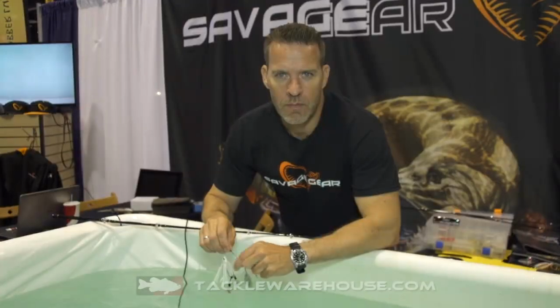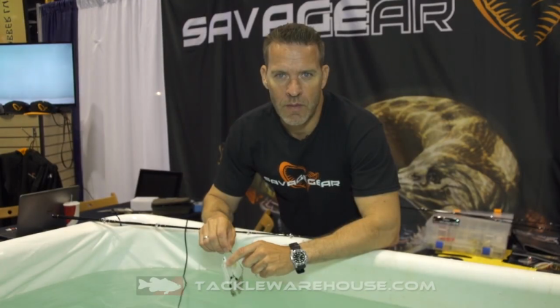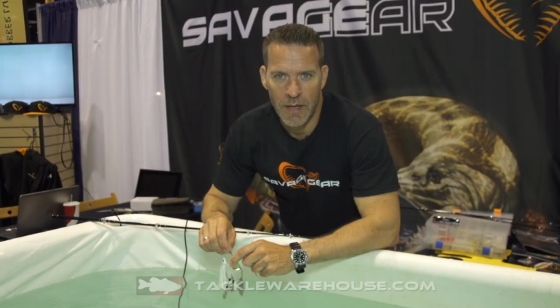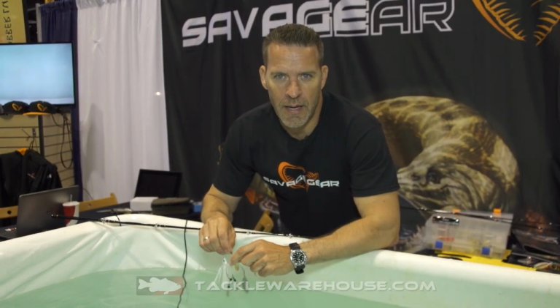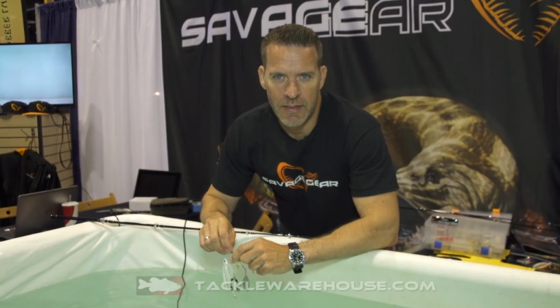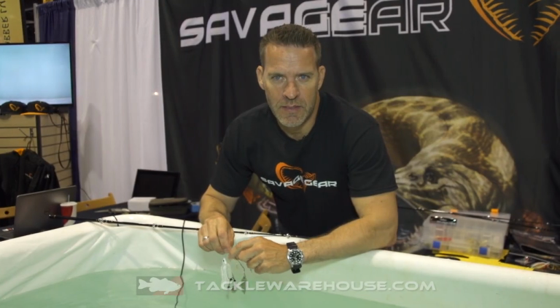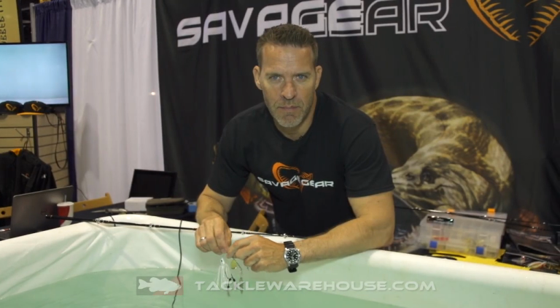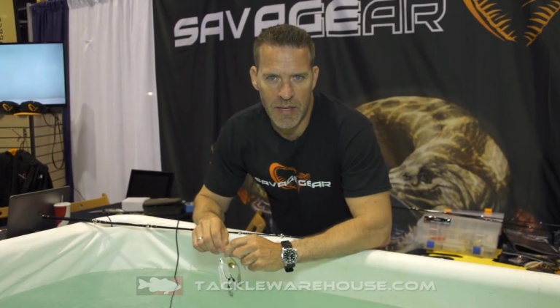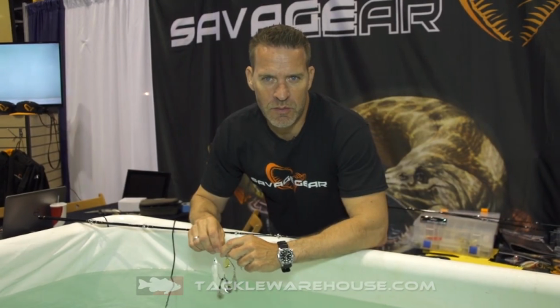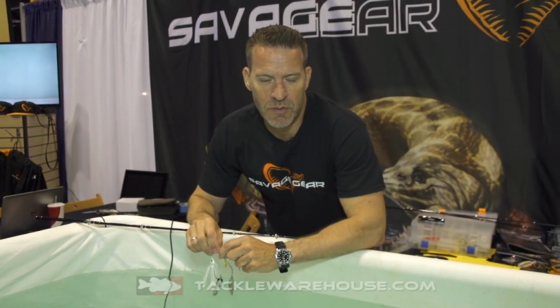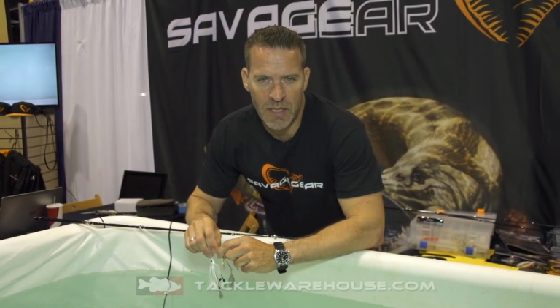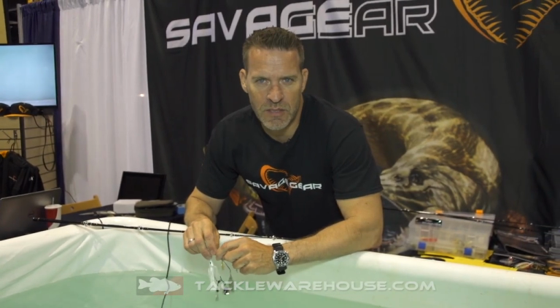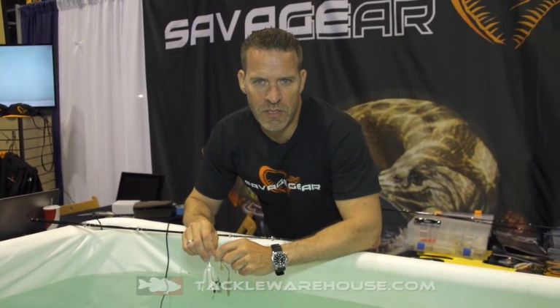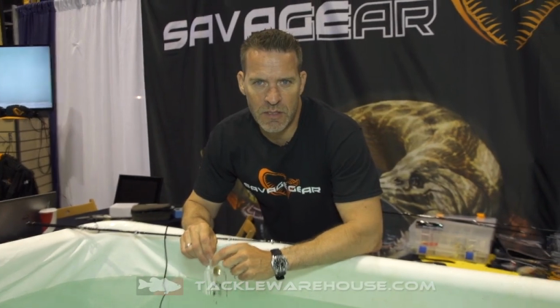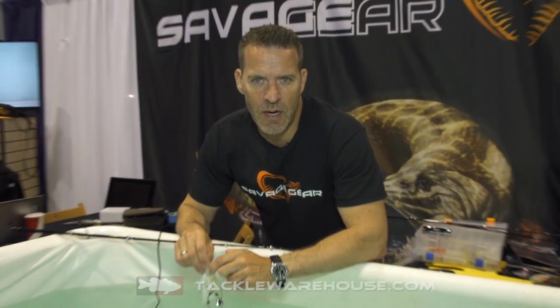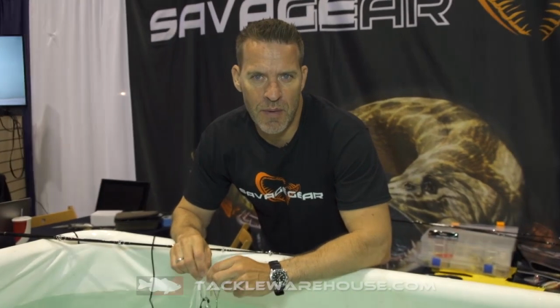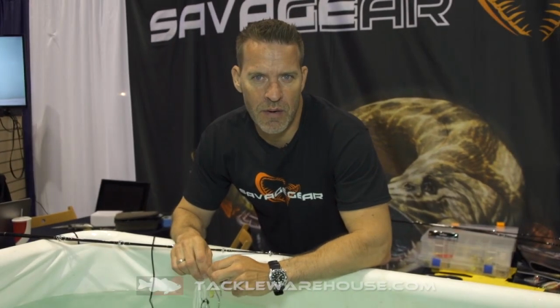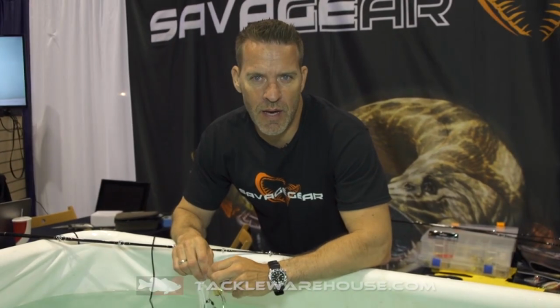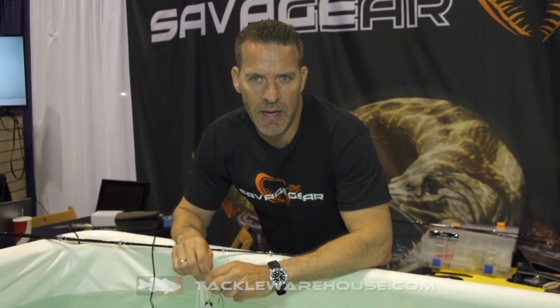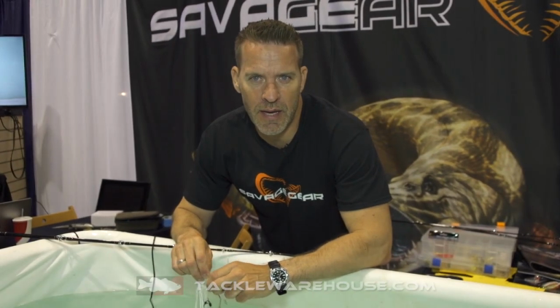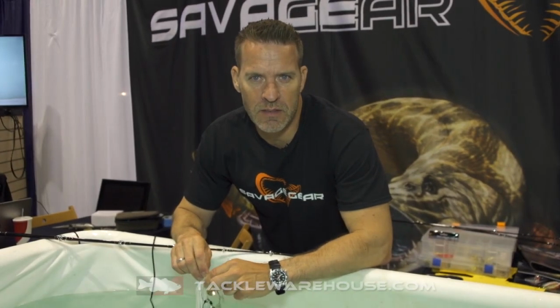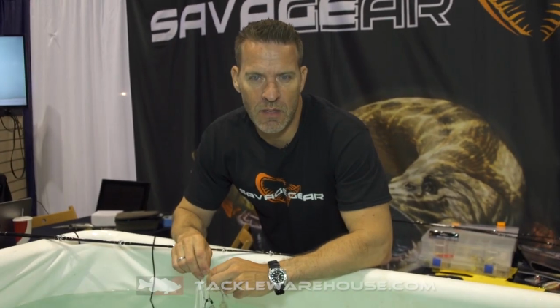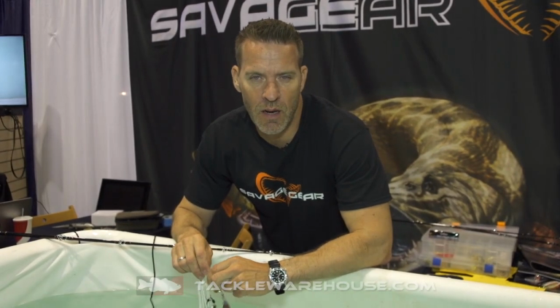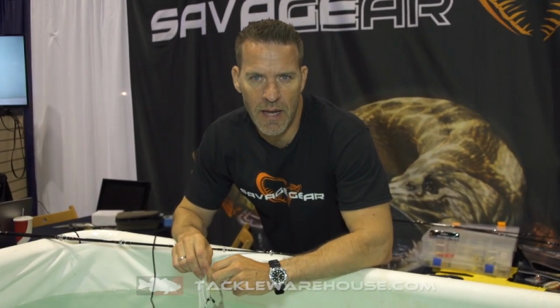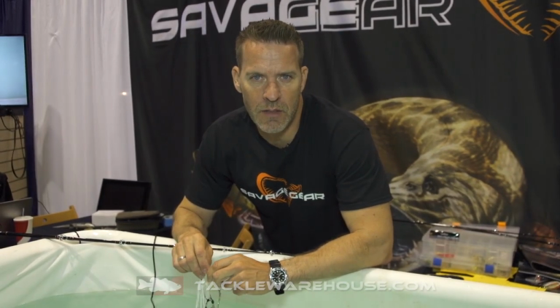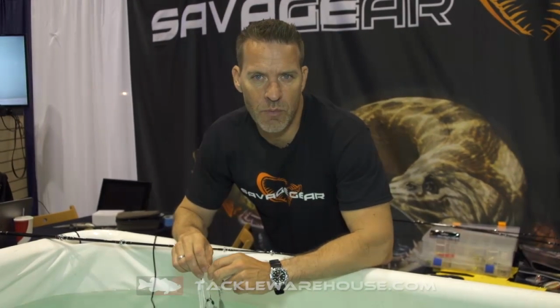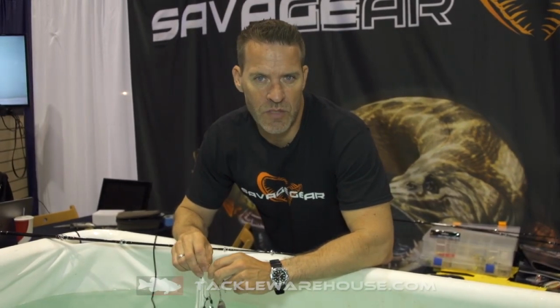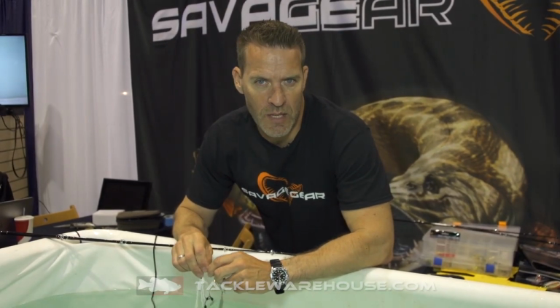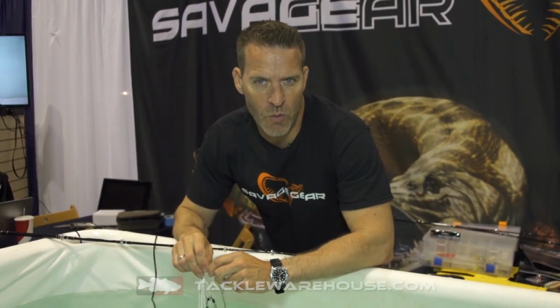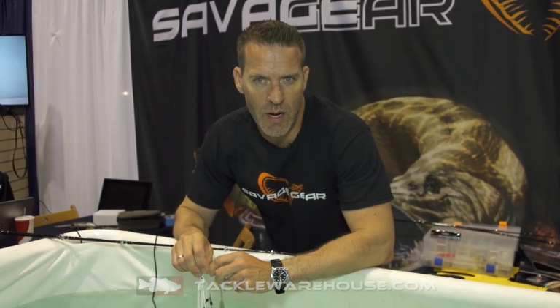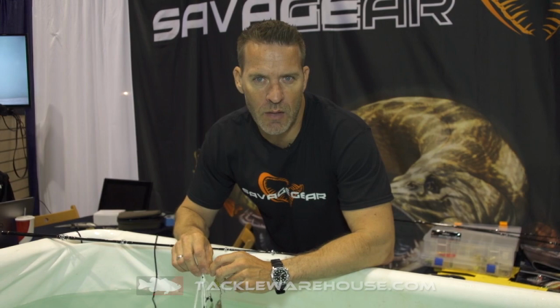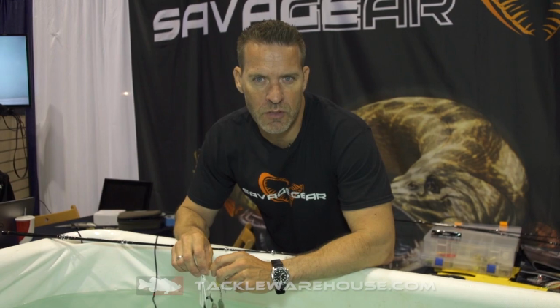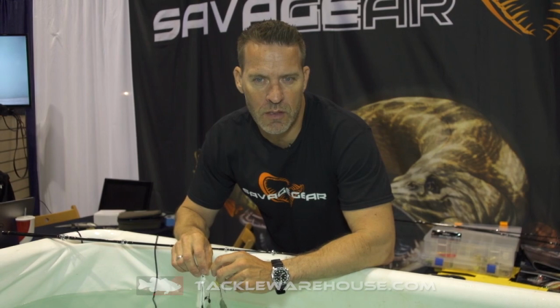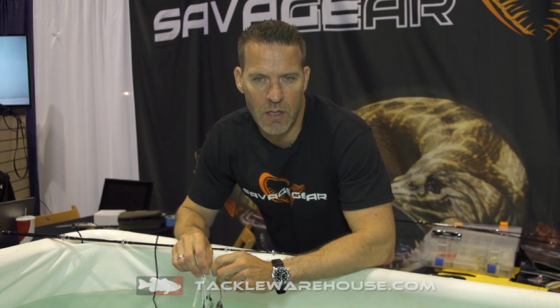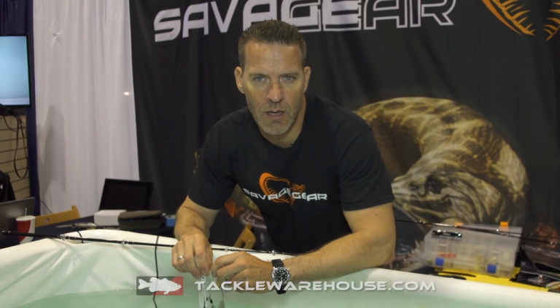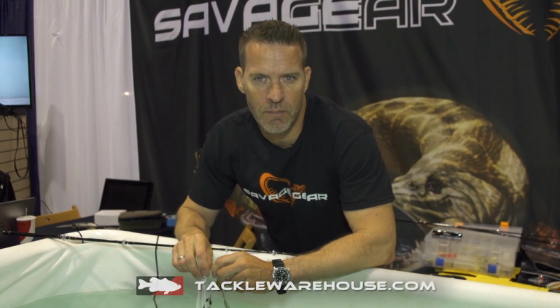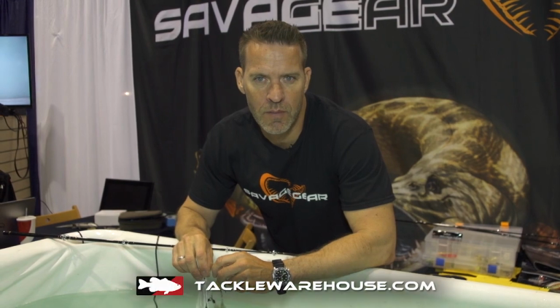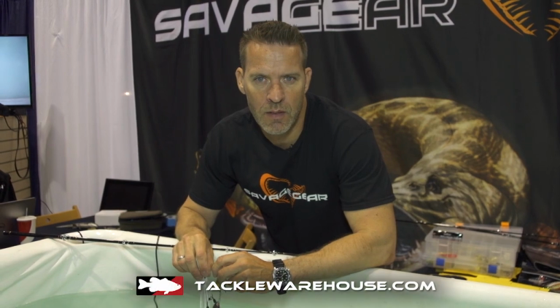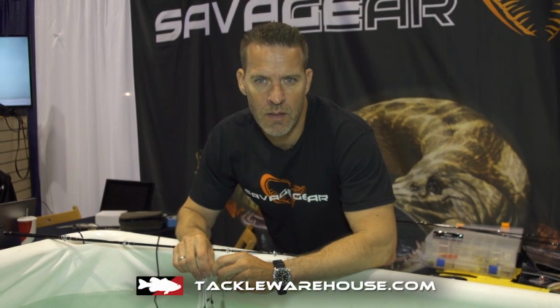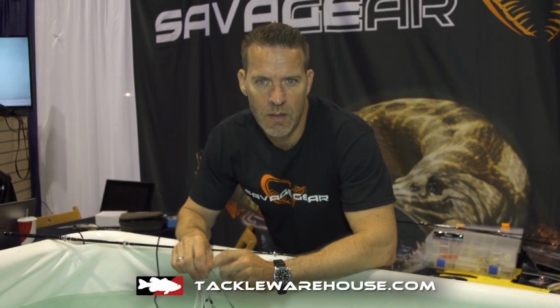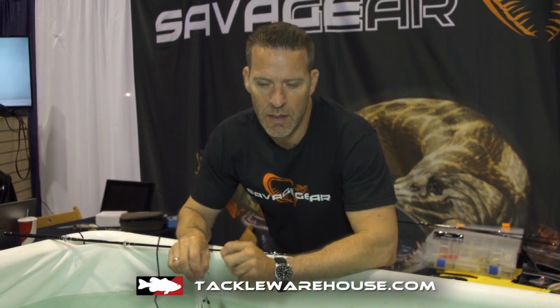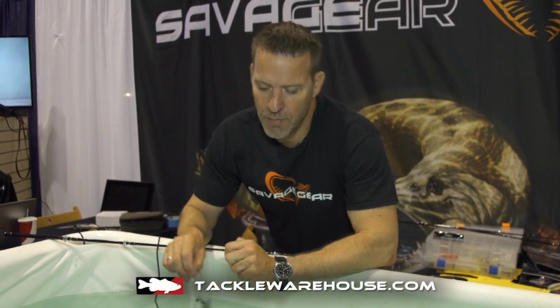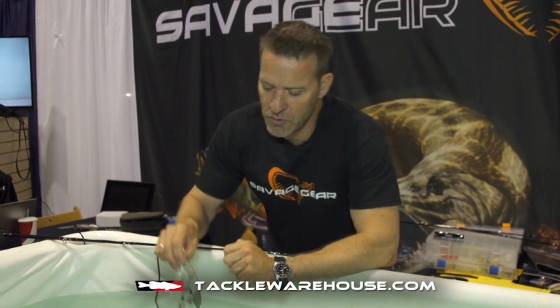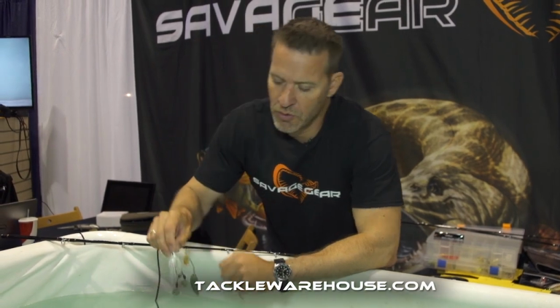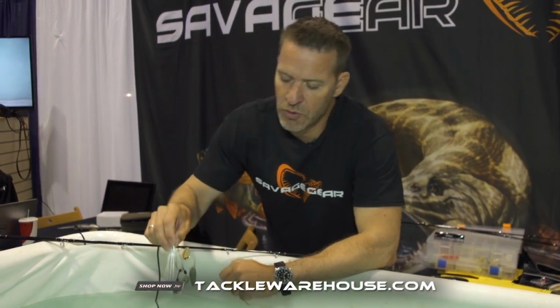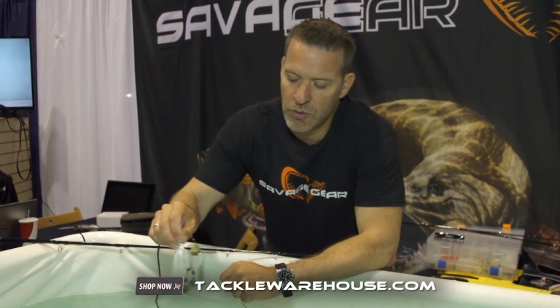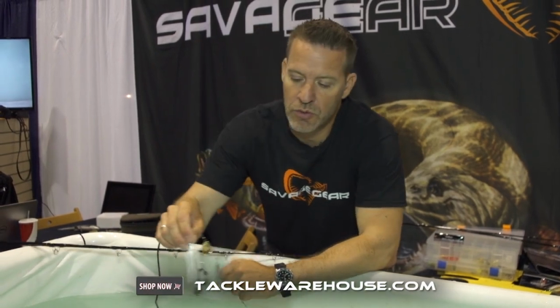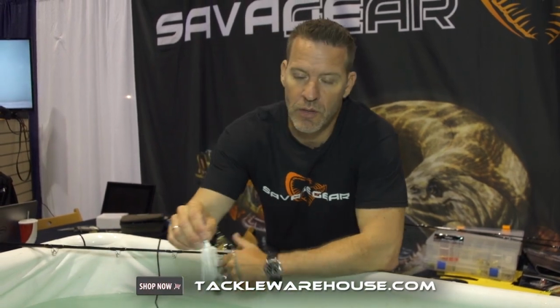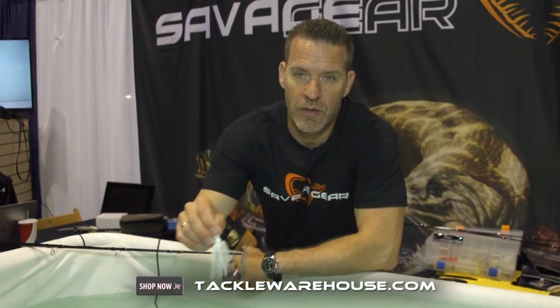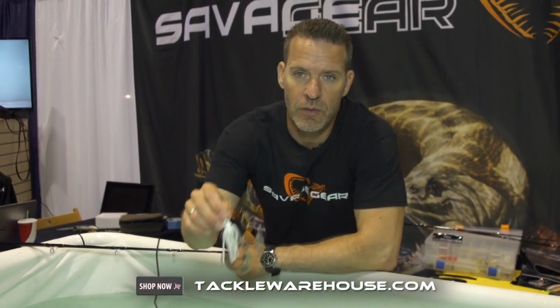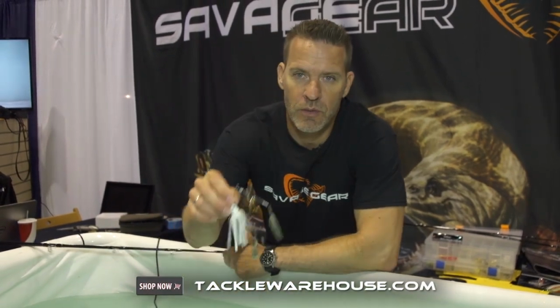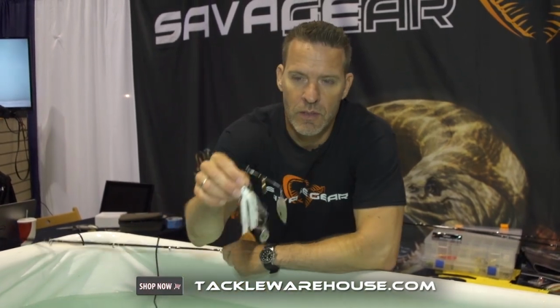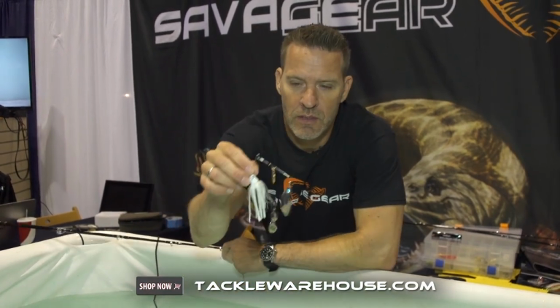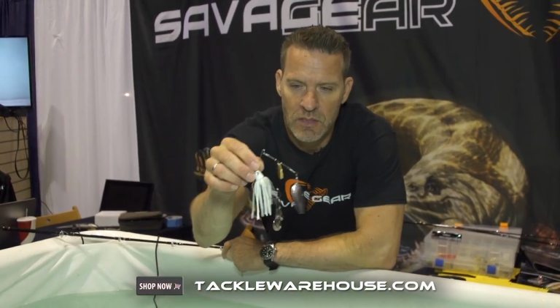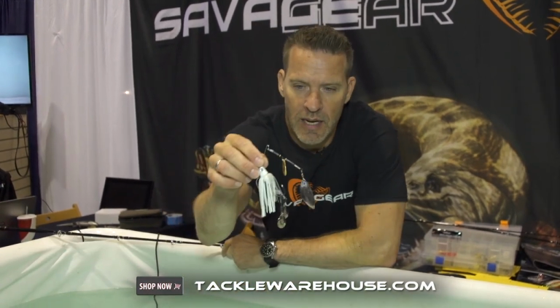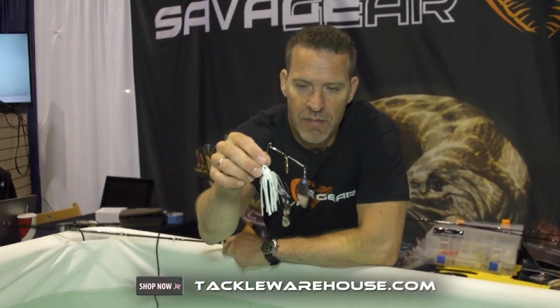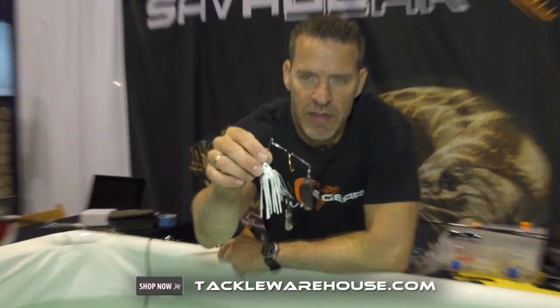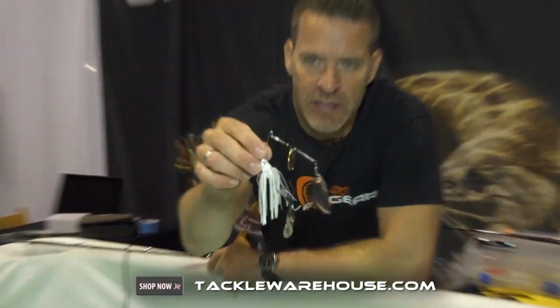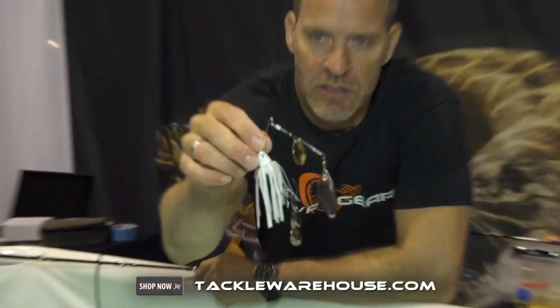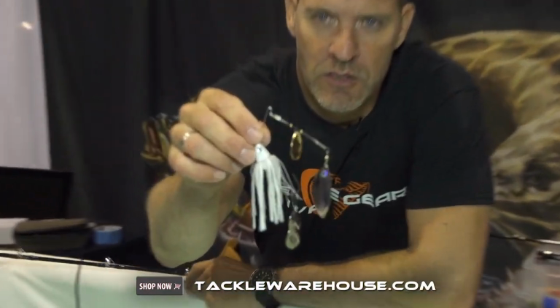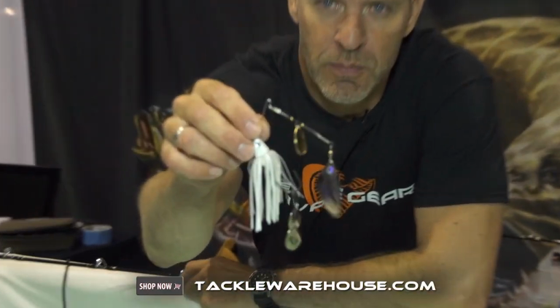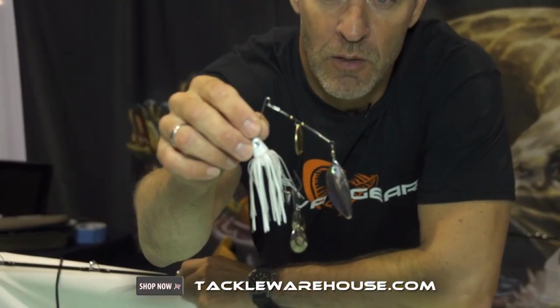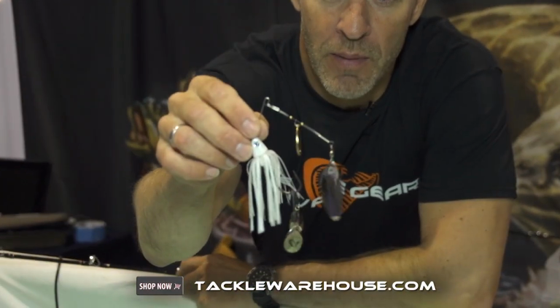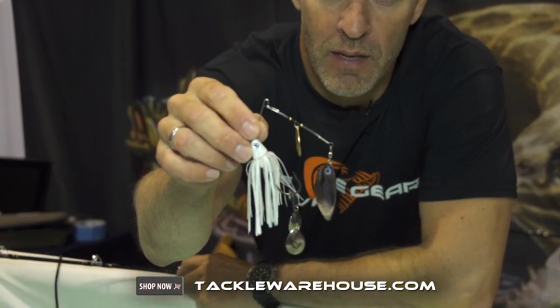Hey guys, I'm Matthew Savage here at iCast in Atlanta with tacklewarehouse.com. Let me introduce you to our new Tyflex Spinnerbait.